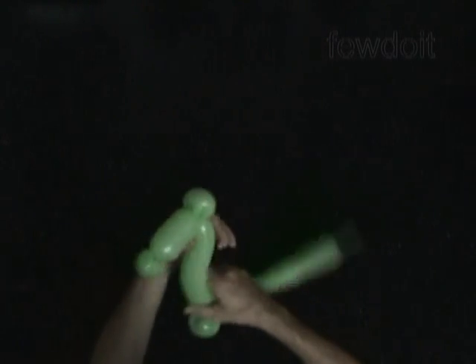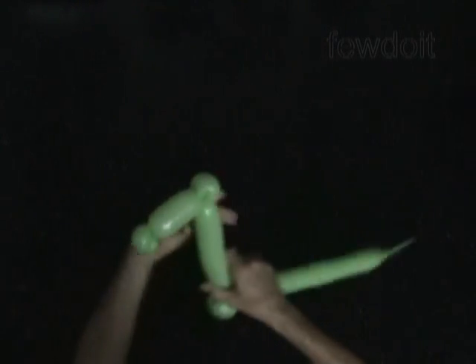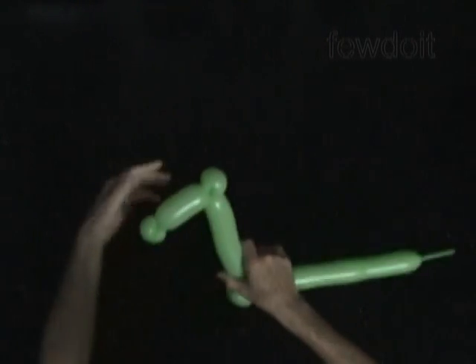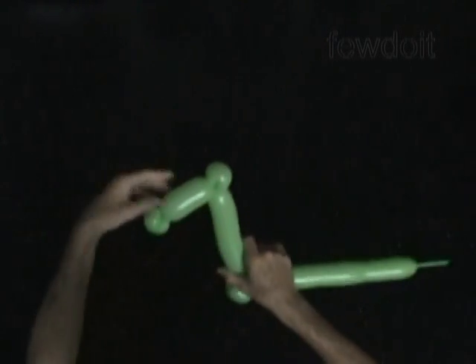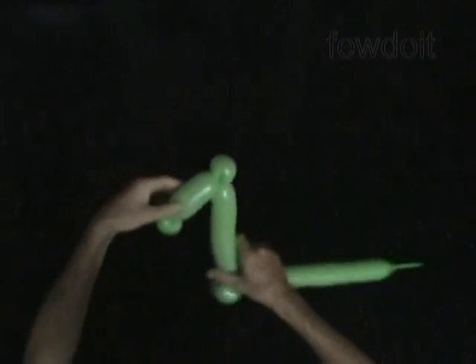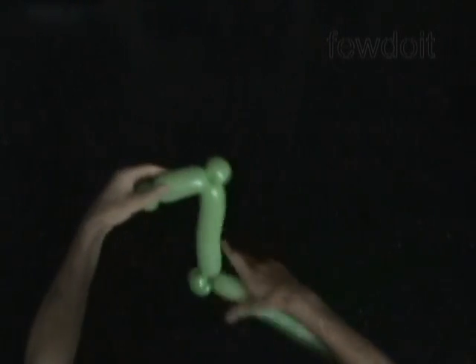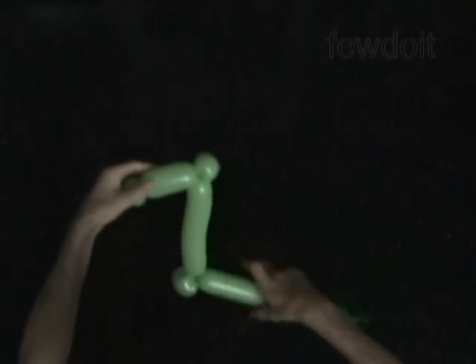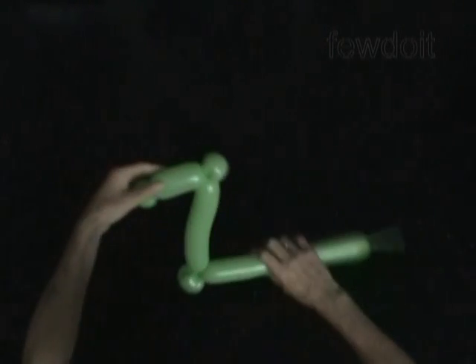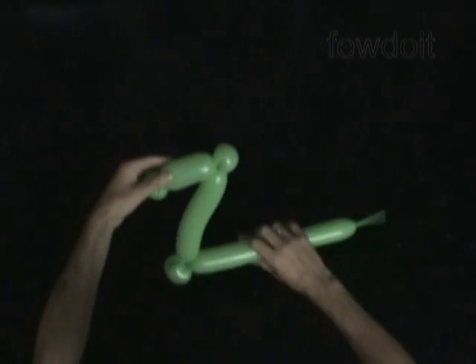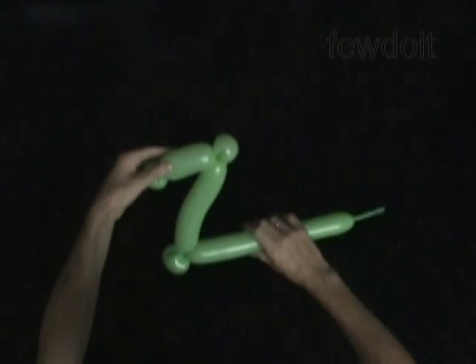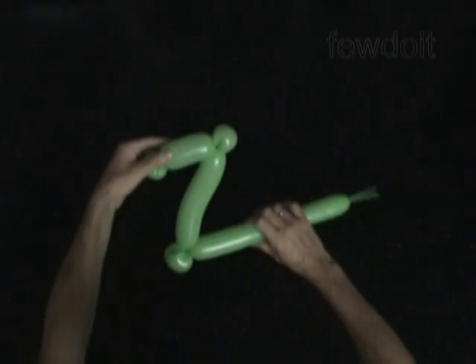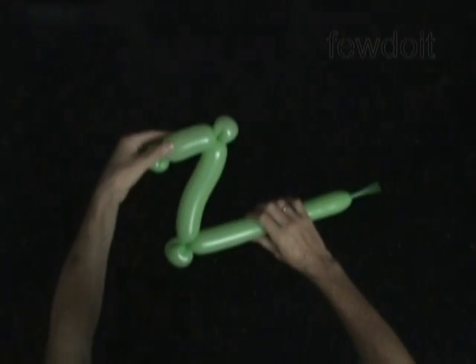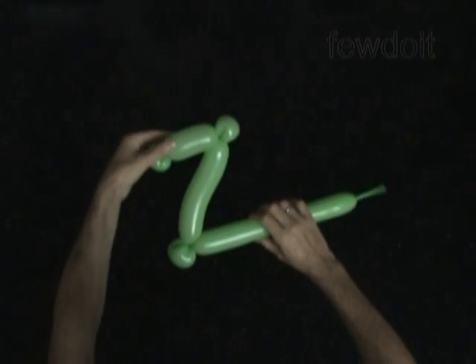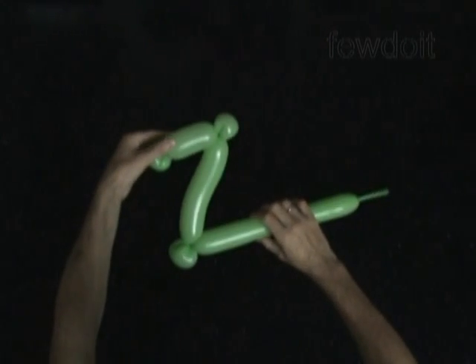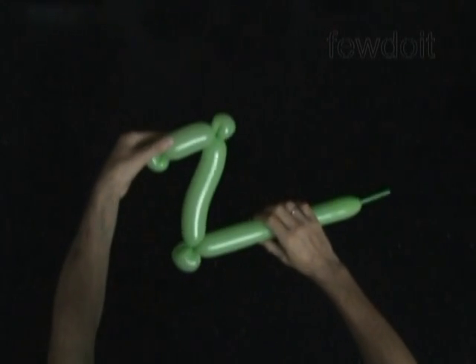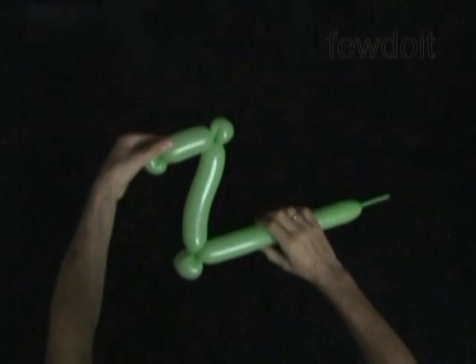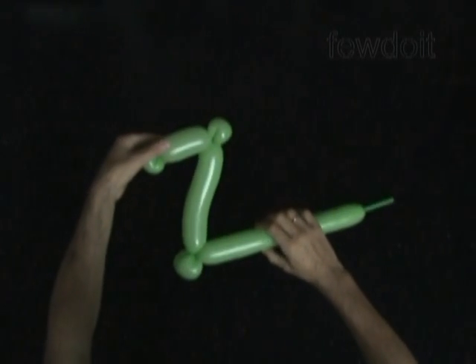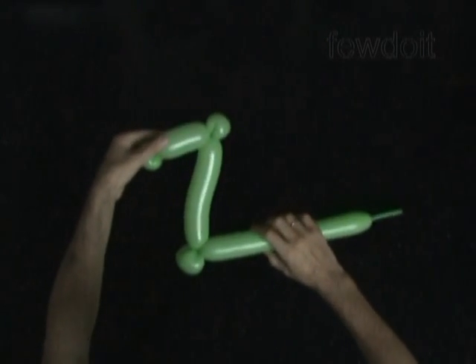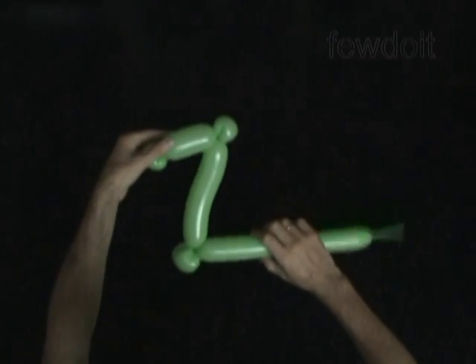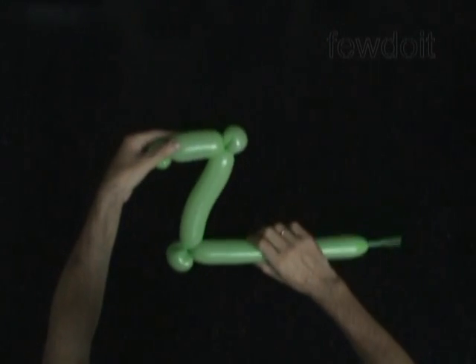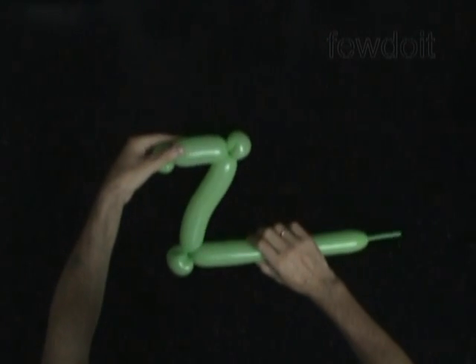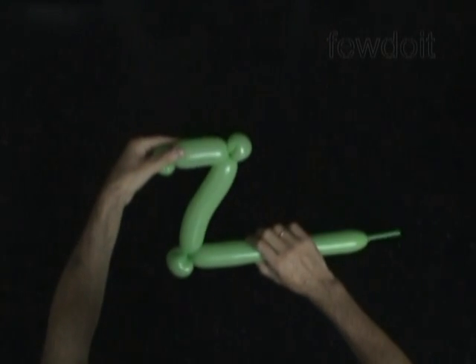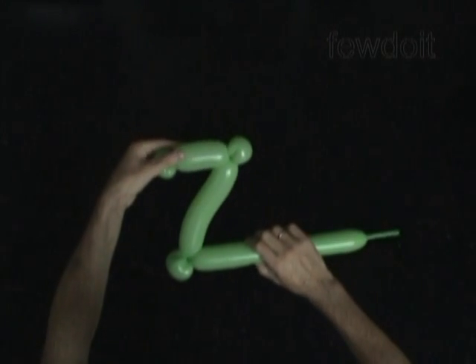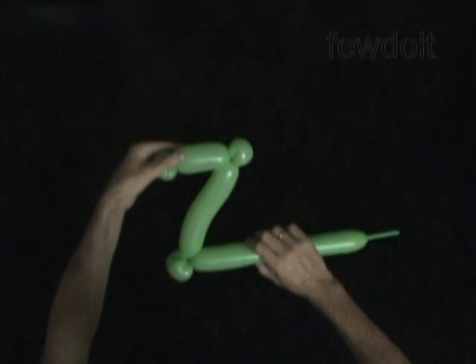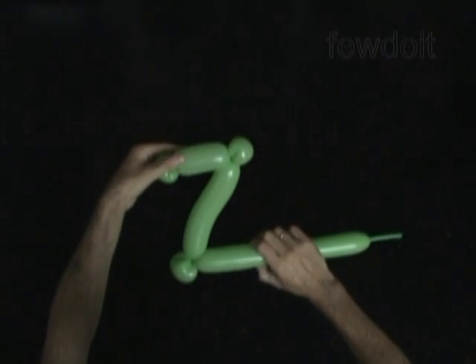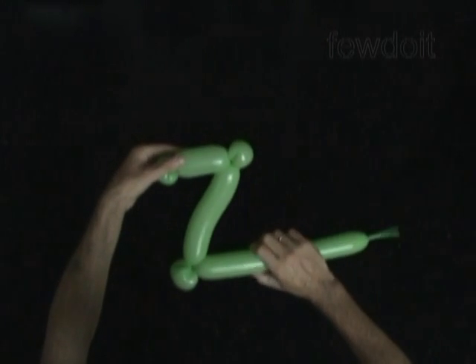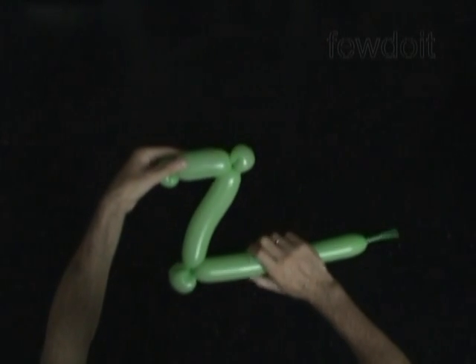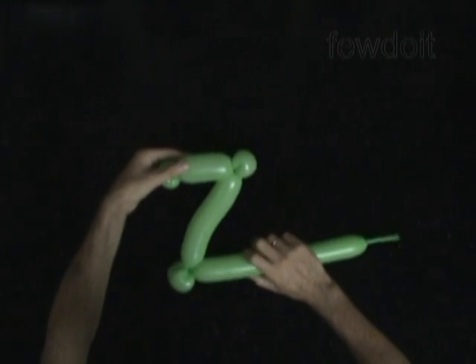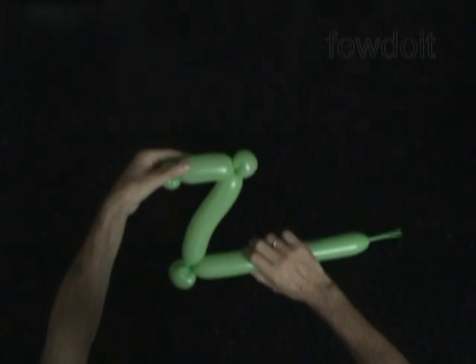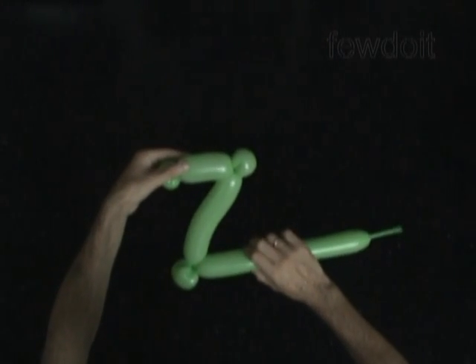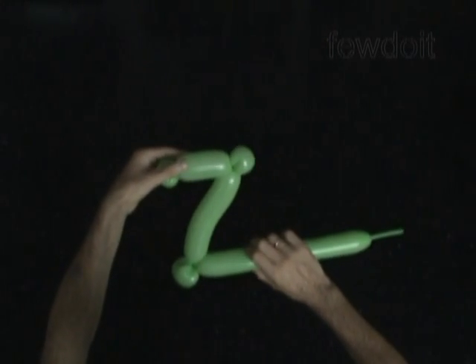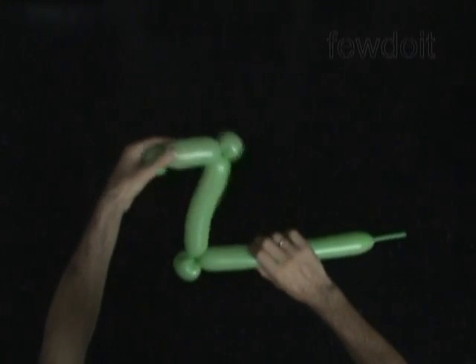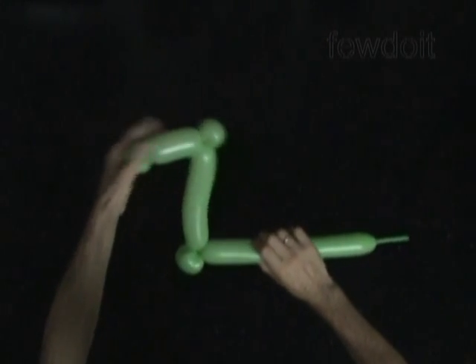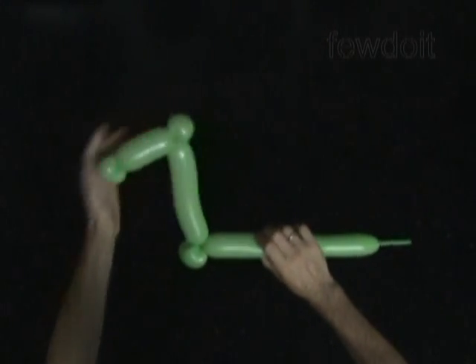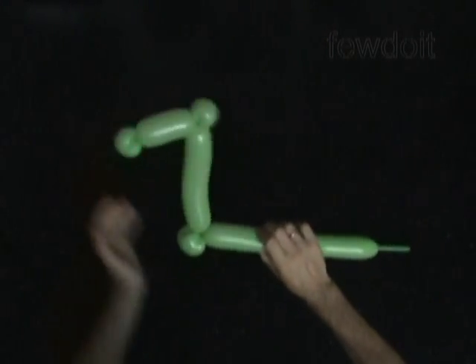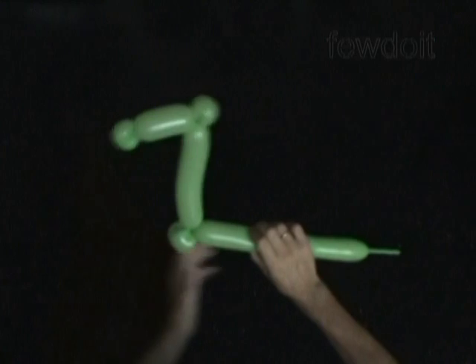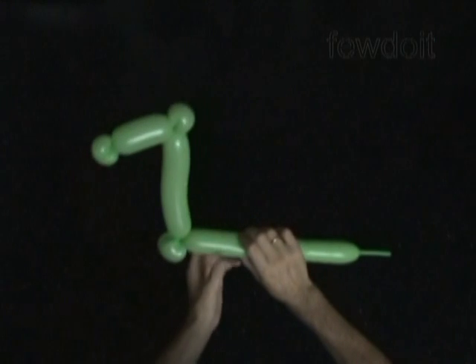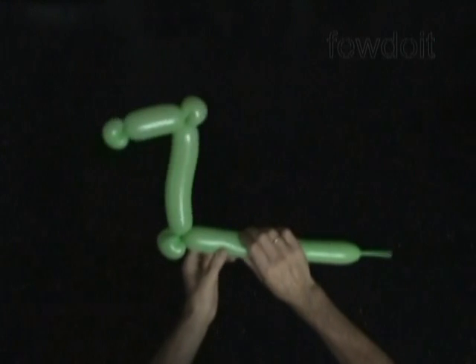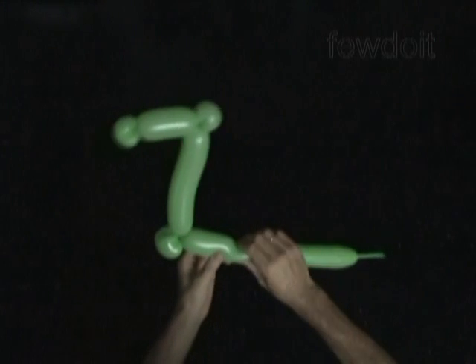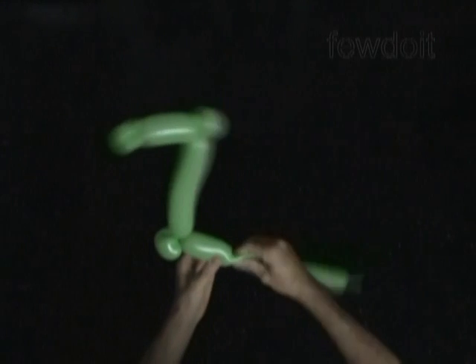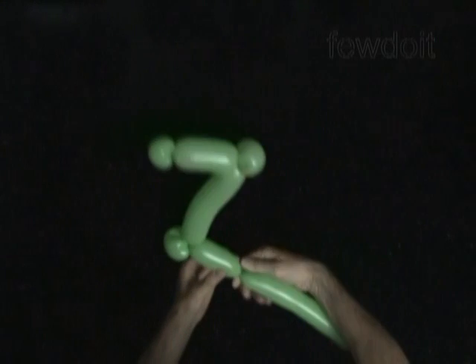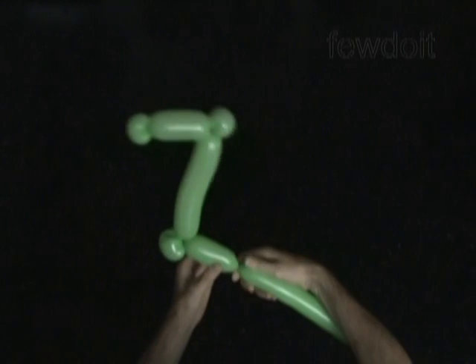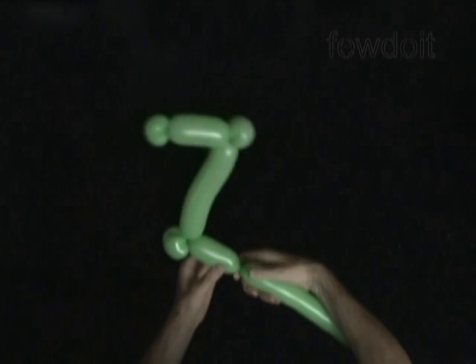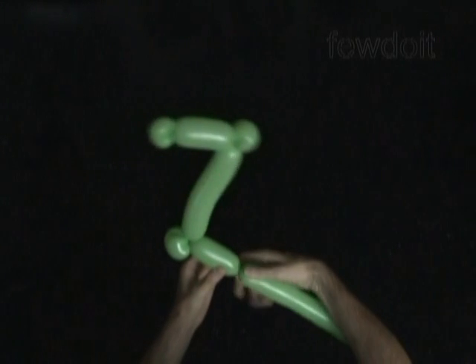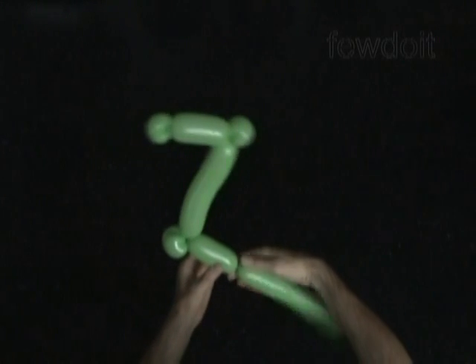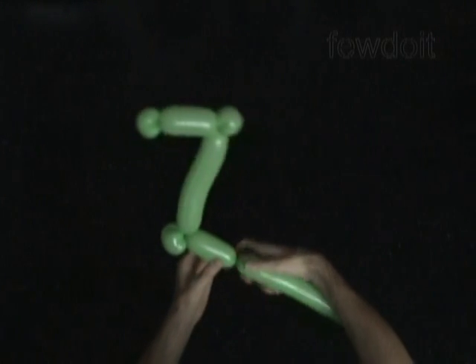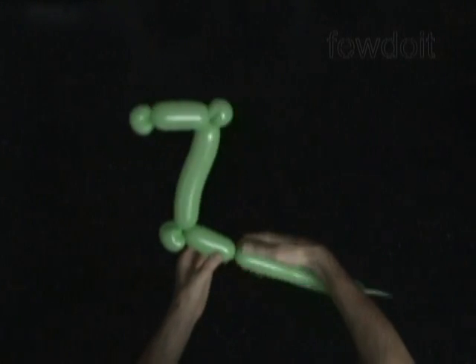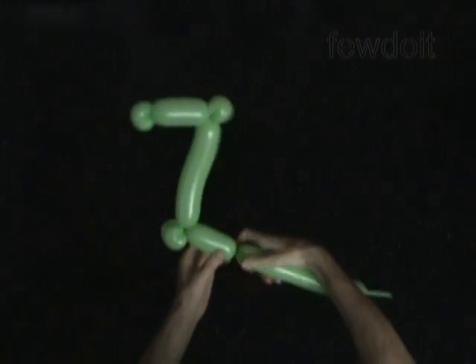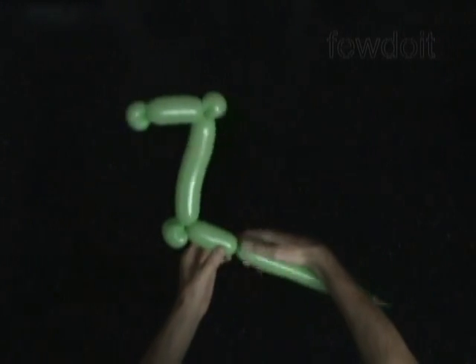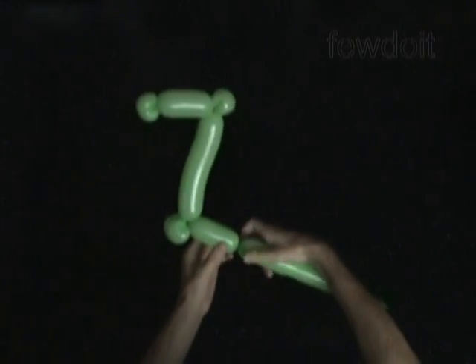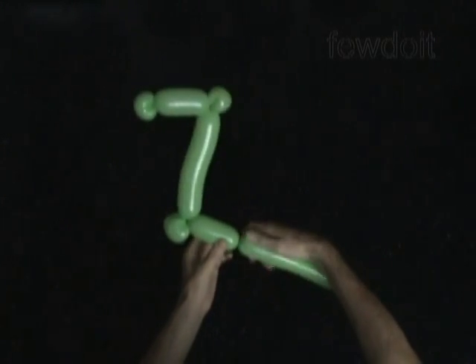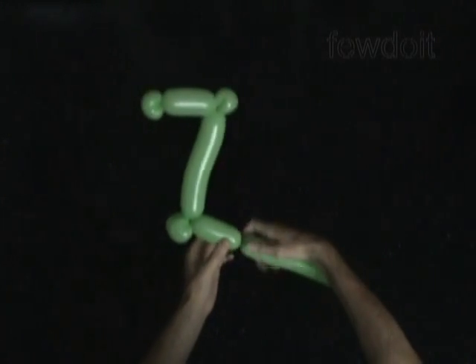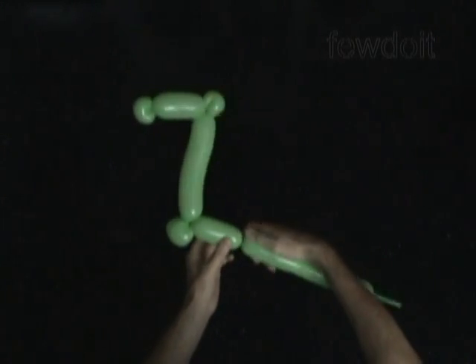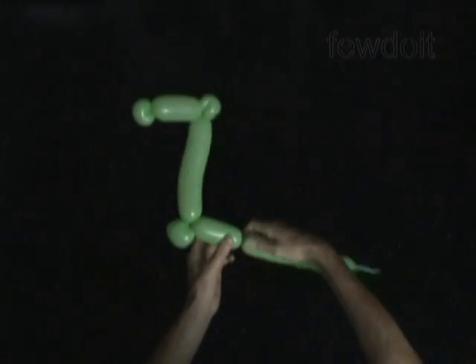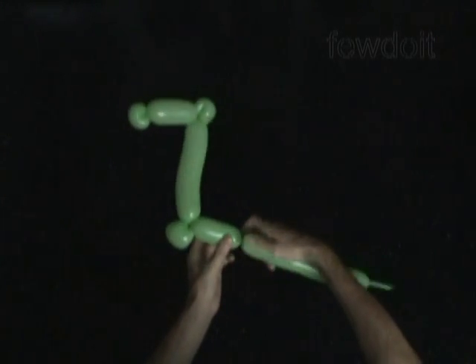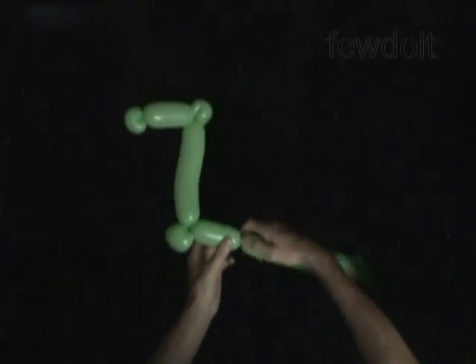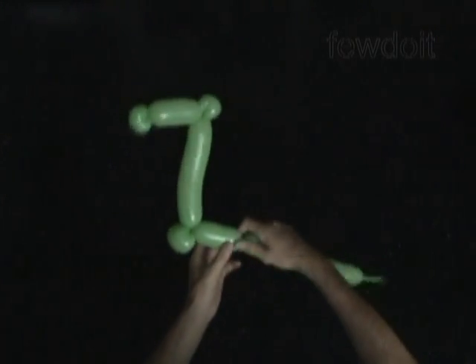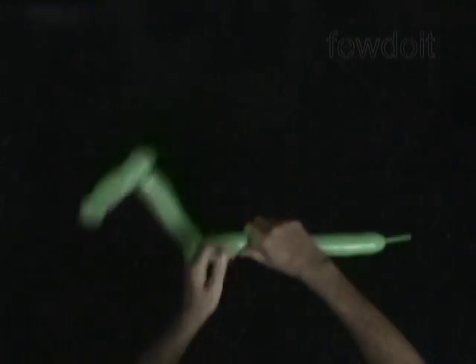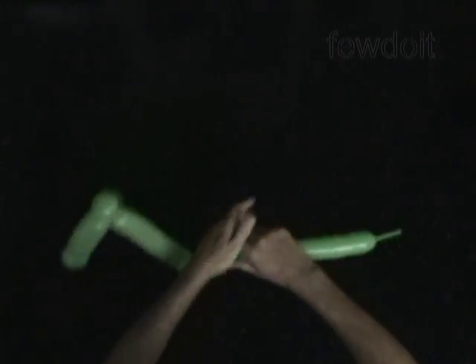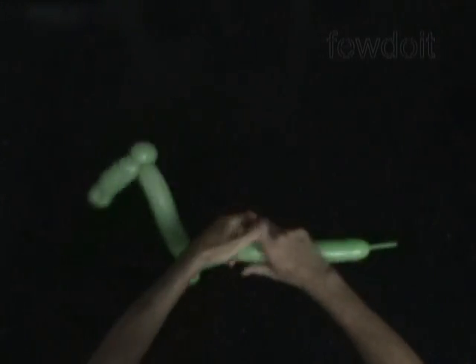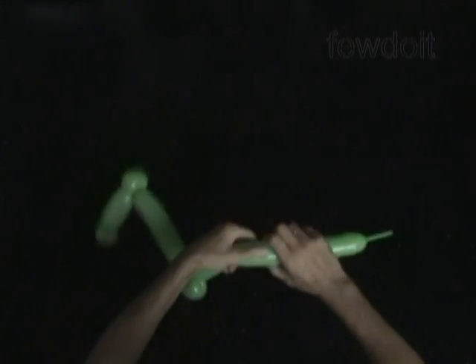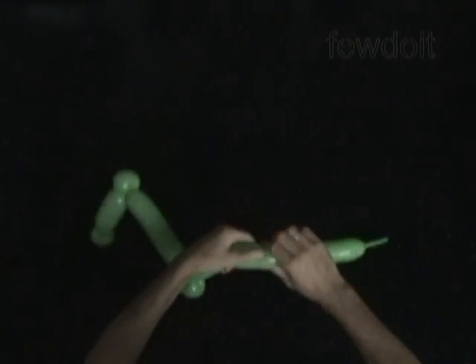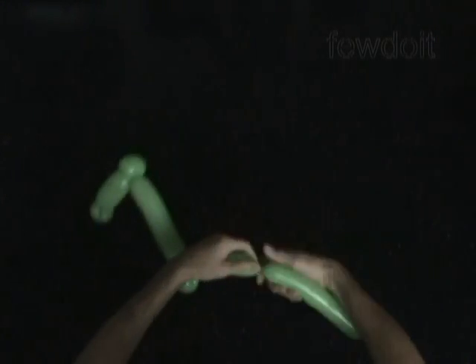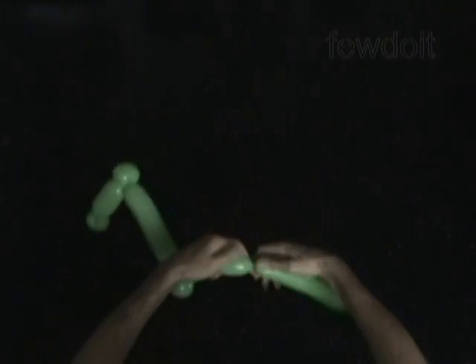Alright, now let's twist the sixth bubble of the same size as the second bubble, about three maybe four inch long.